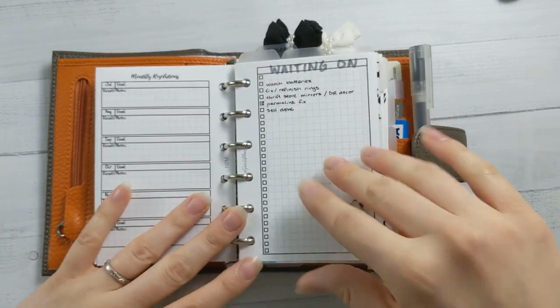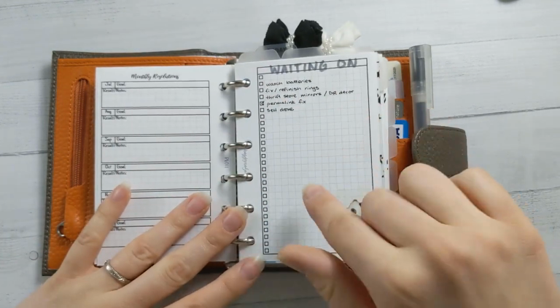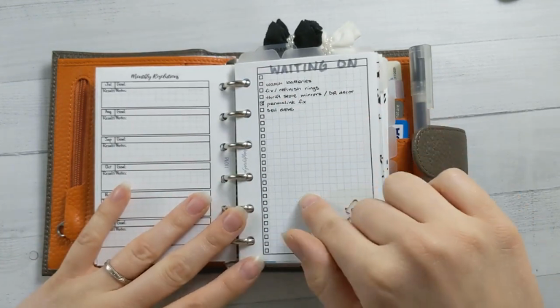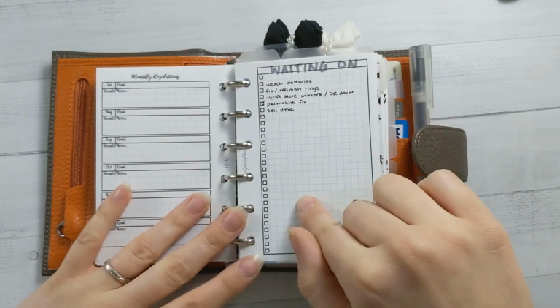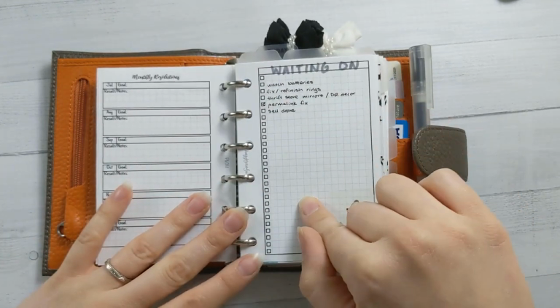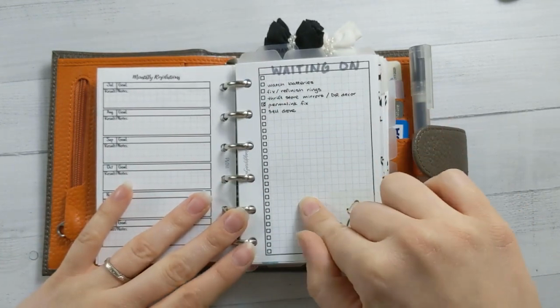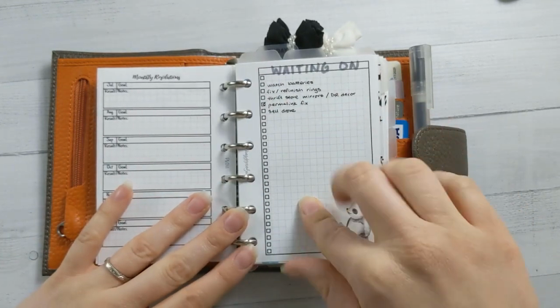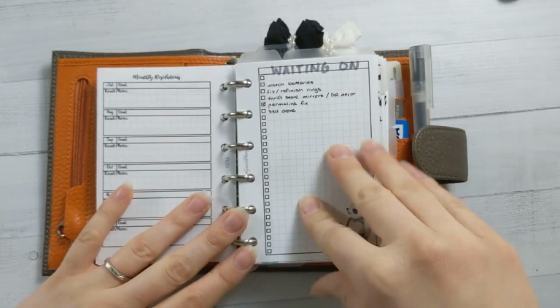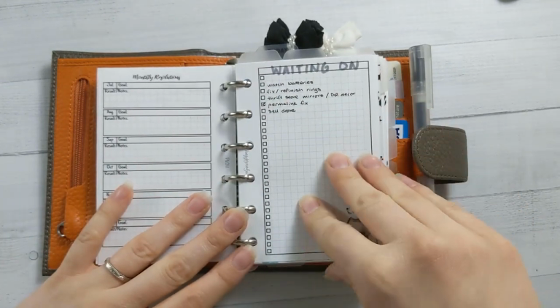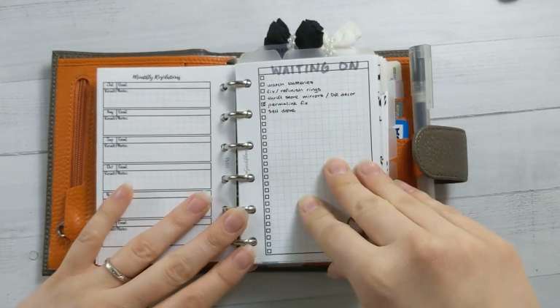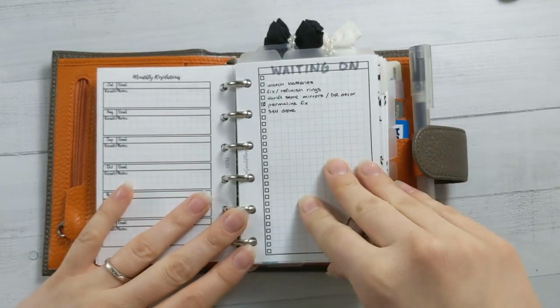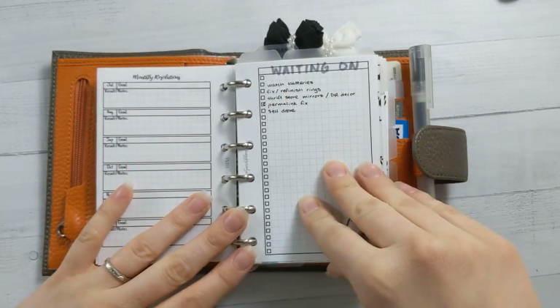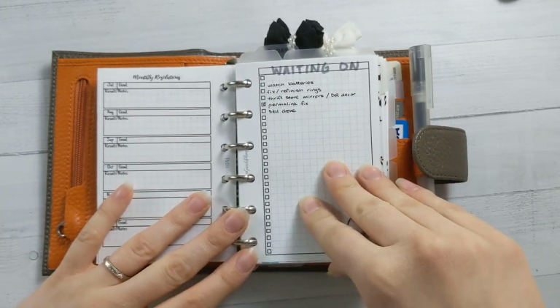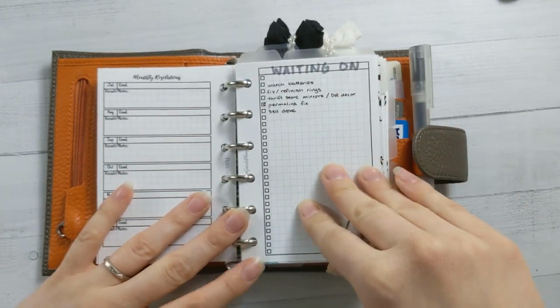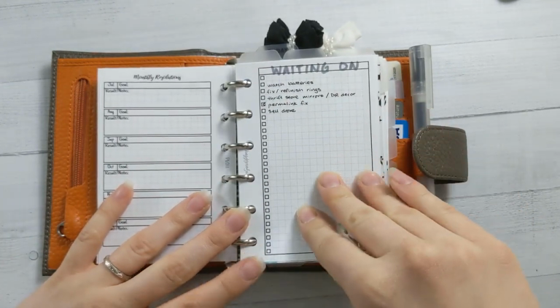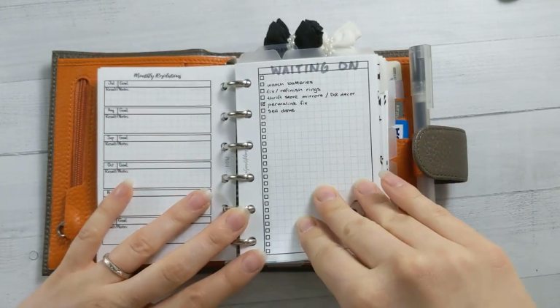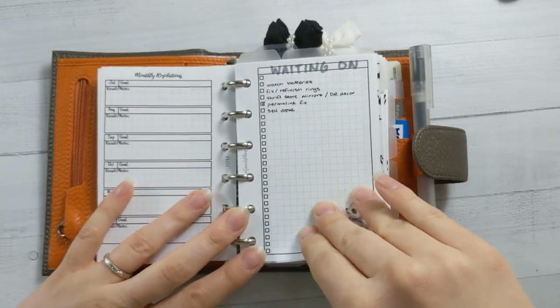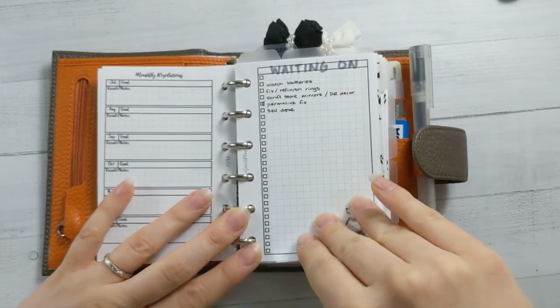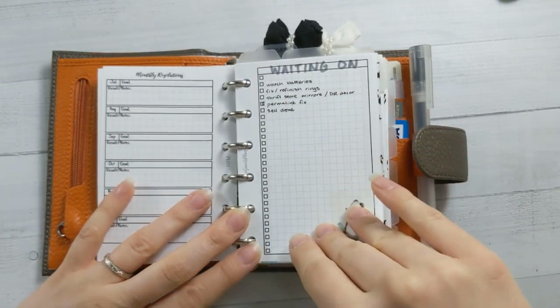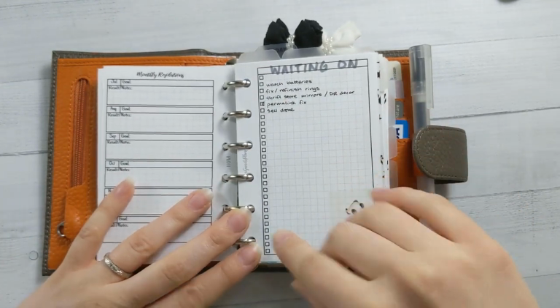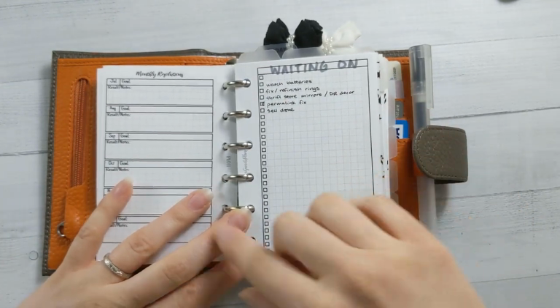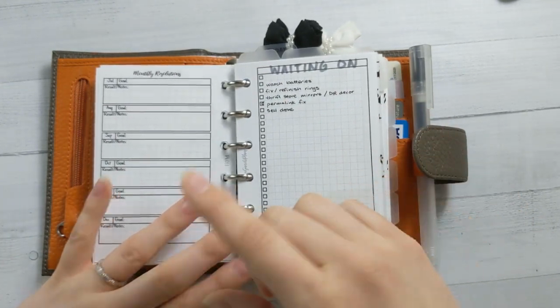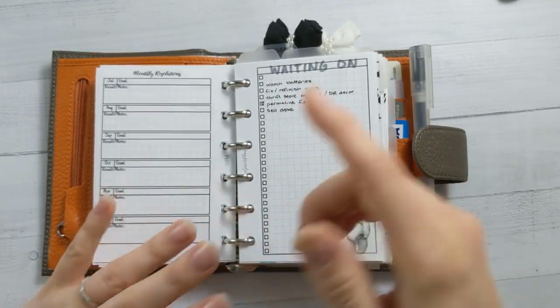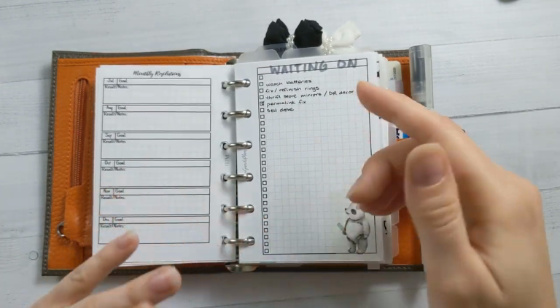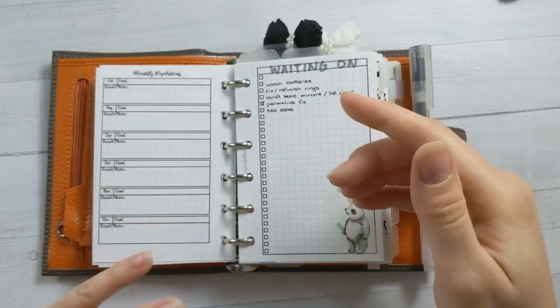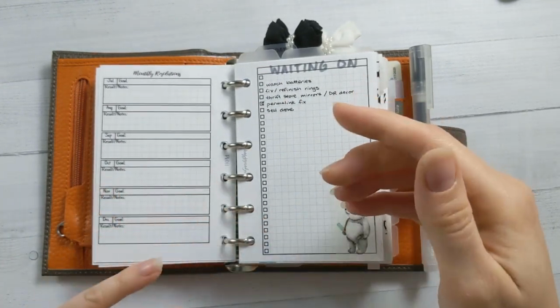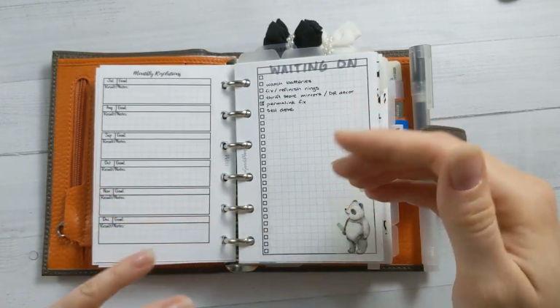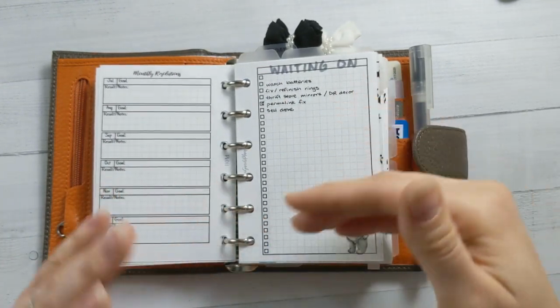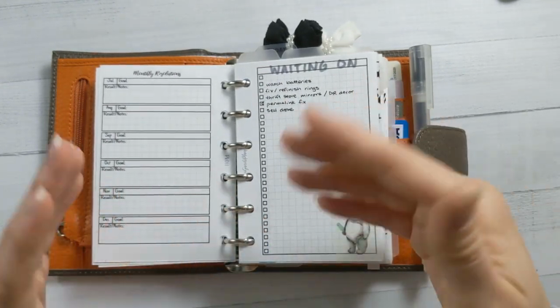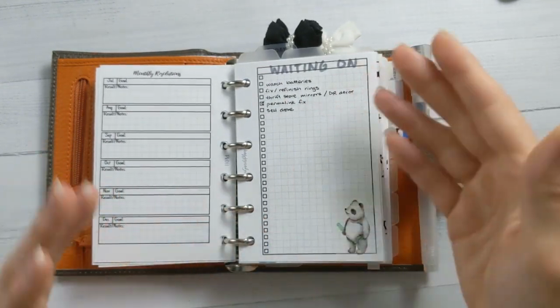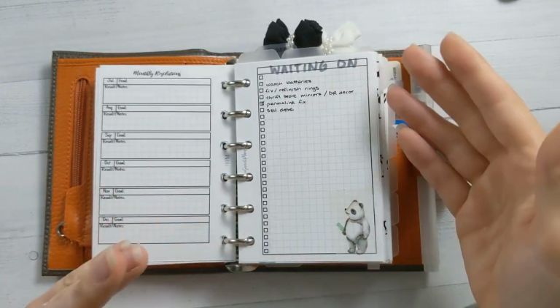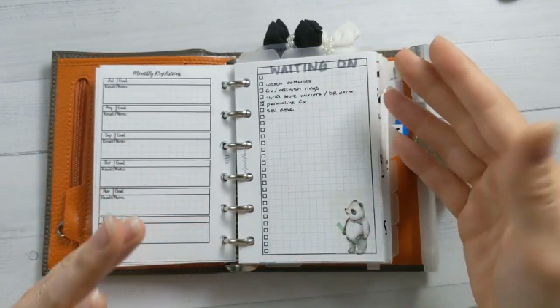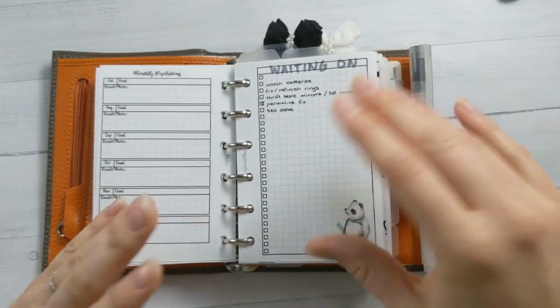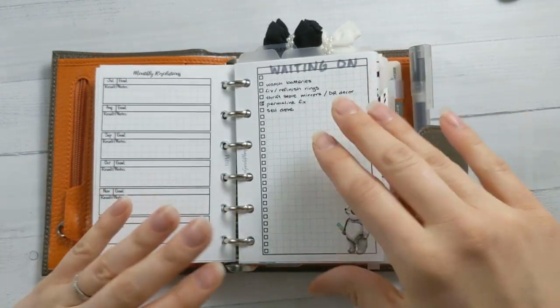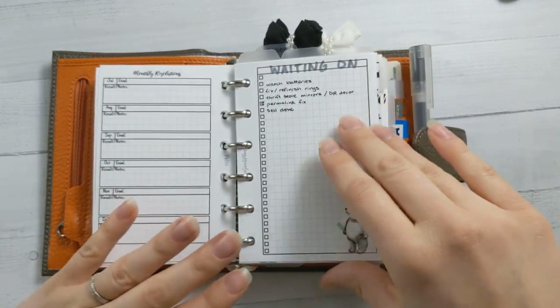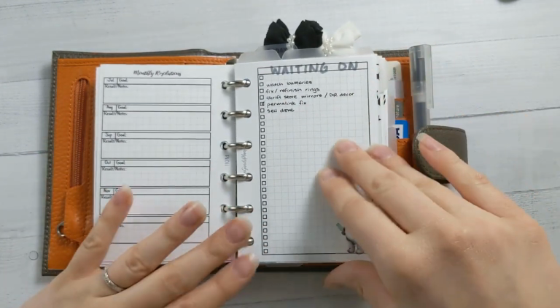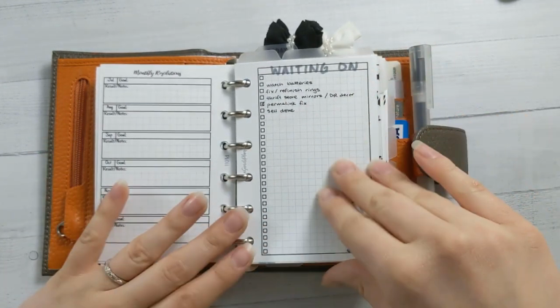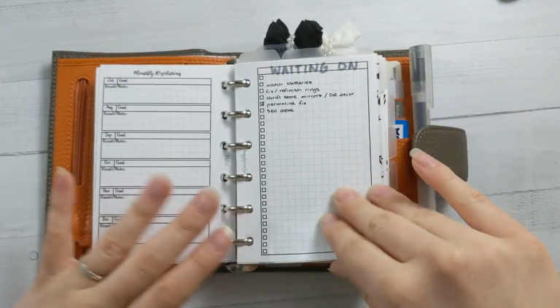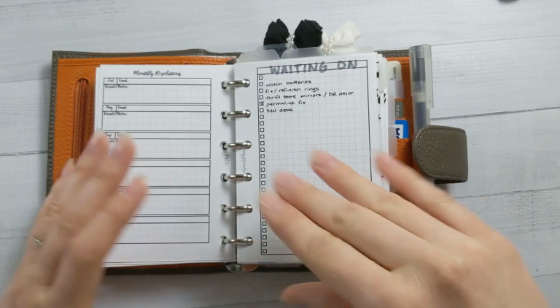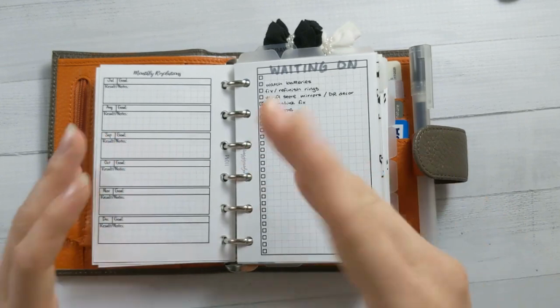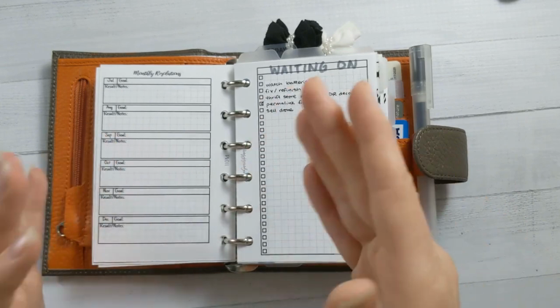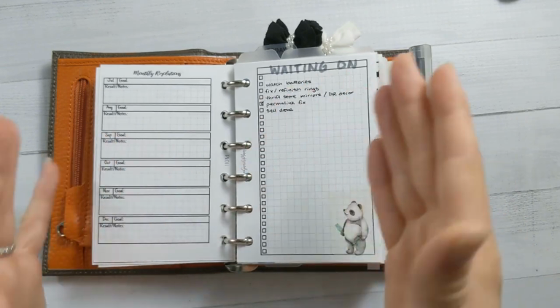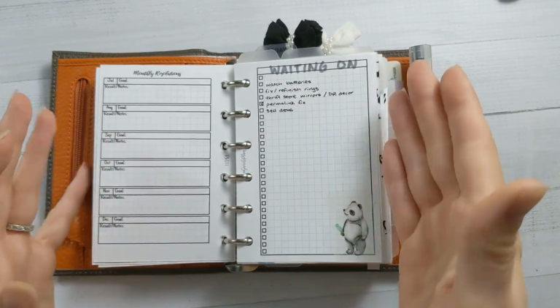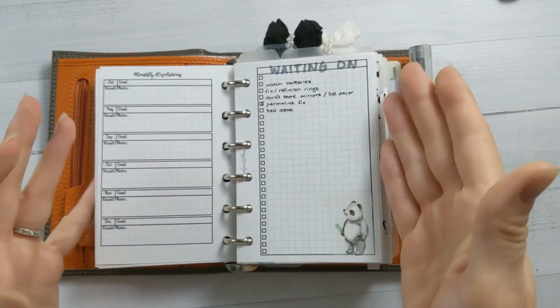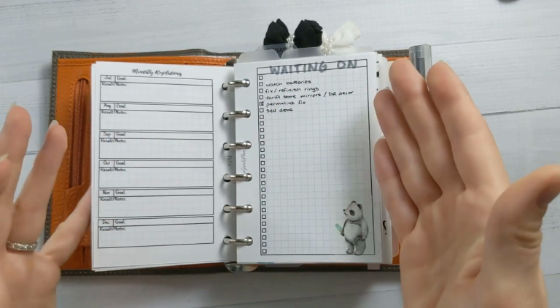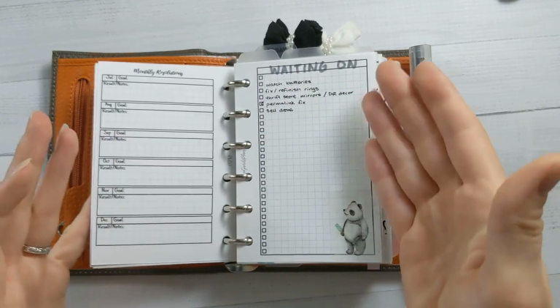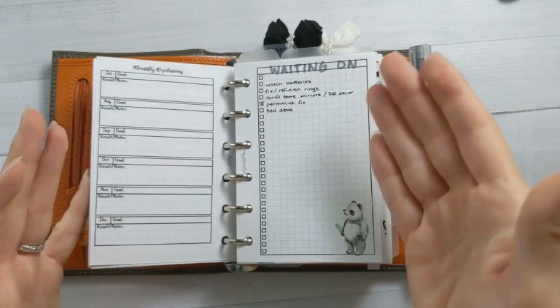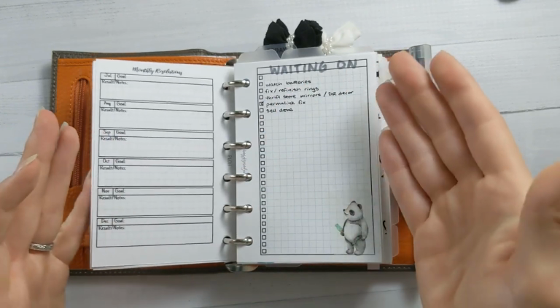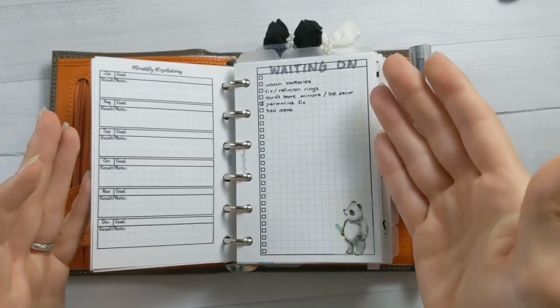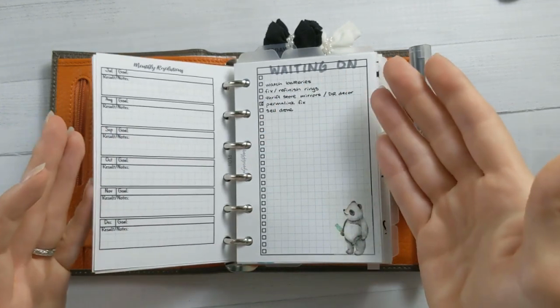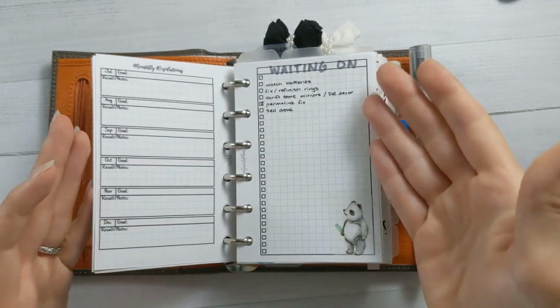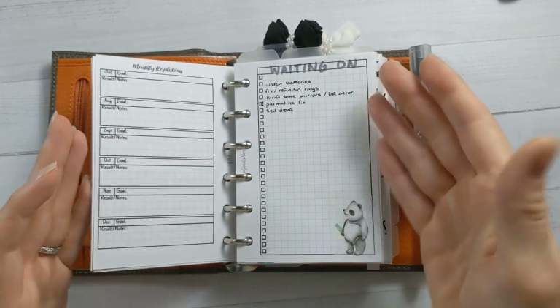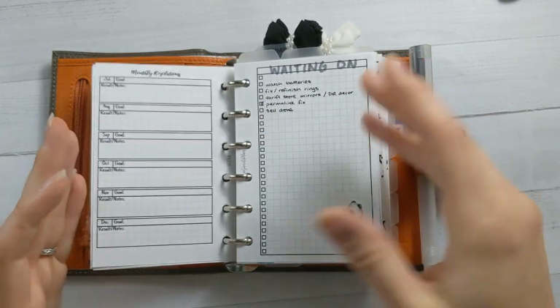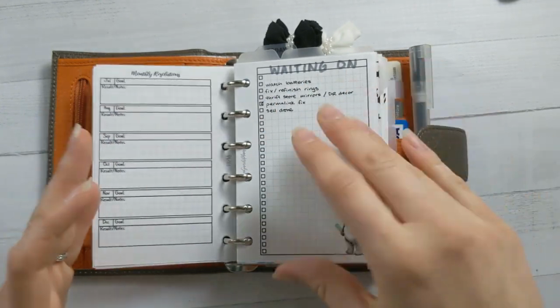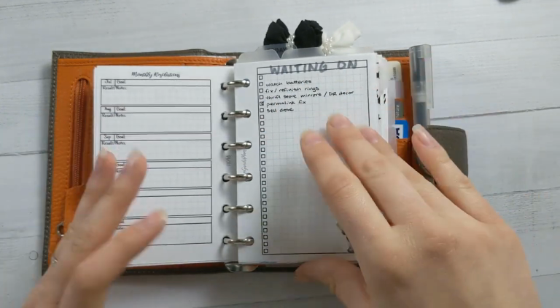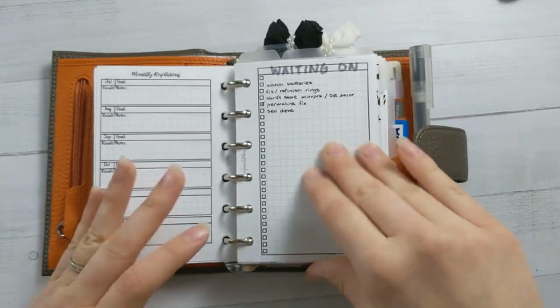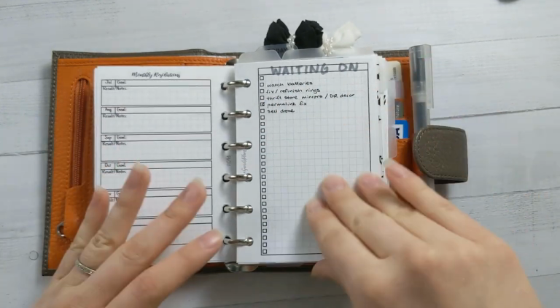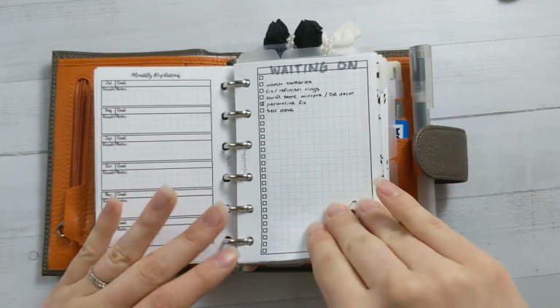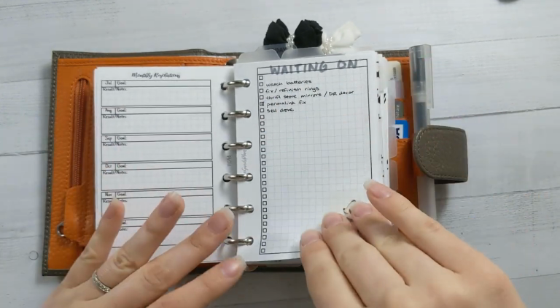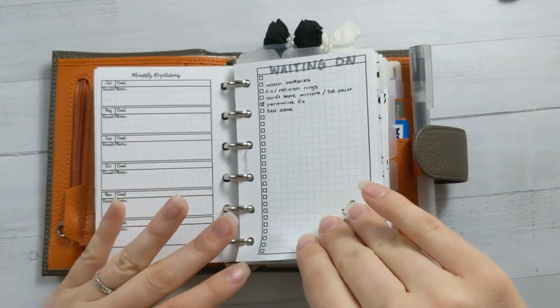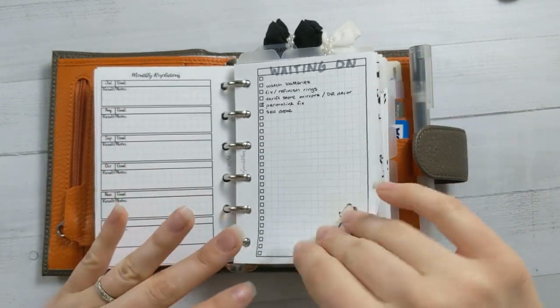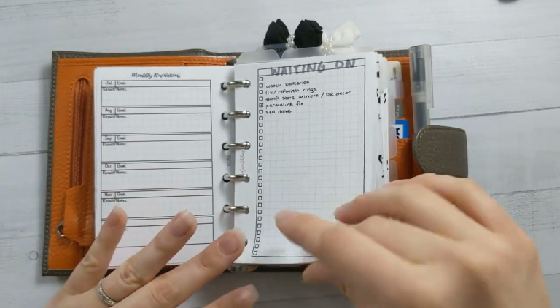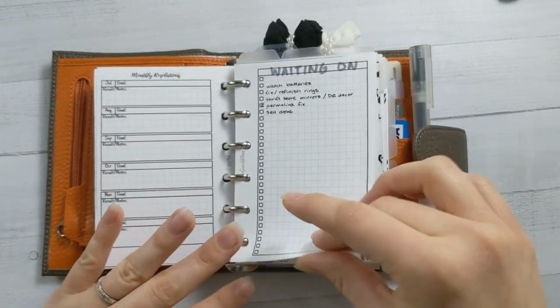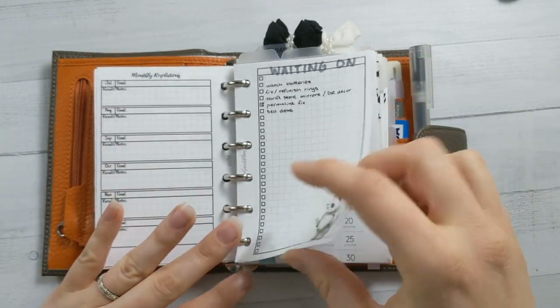My waiting on list is in the front here — some things that I'm trying to not forget about. I try to flip through this front section pretty frequently.